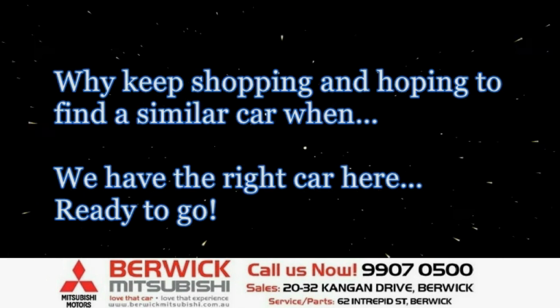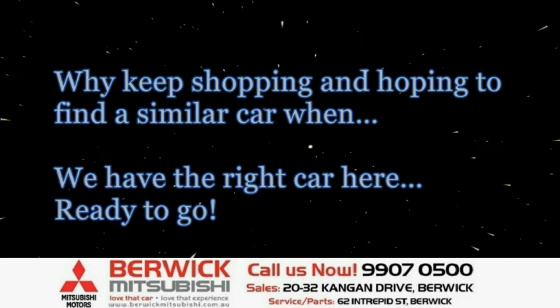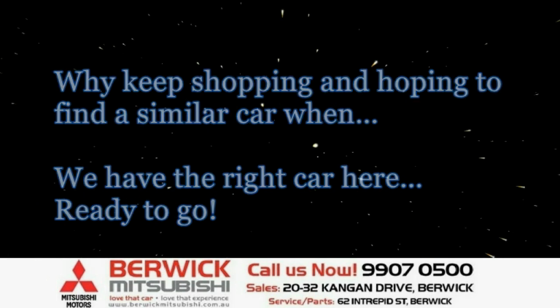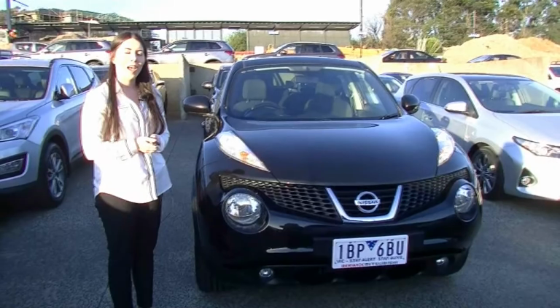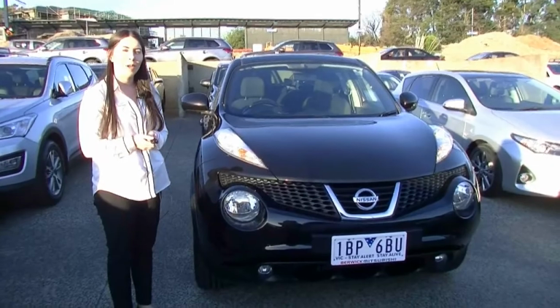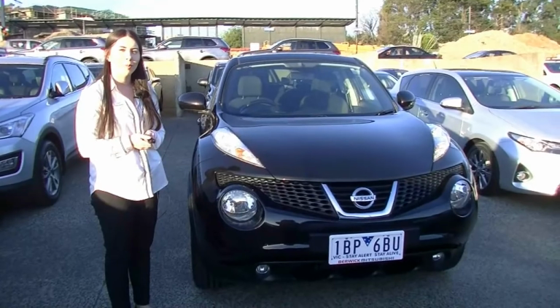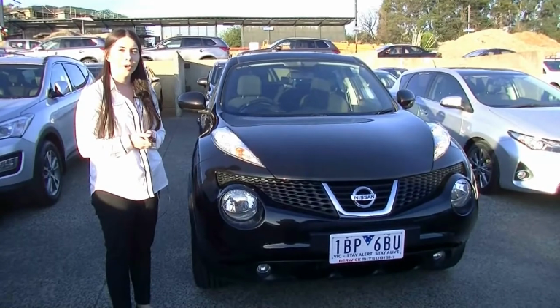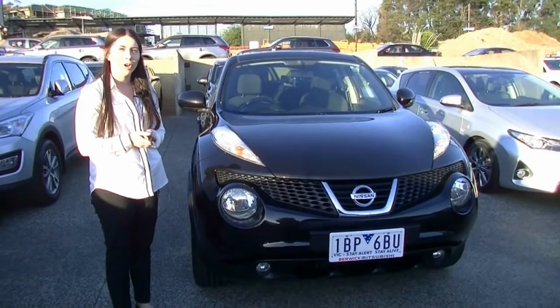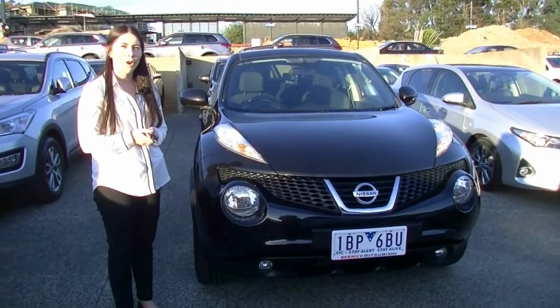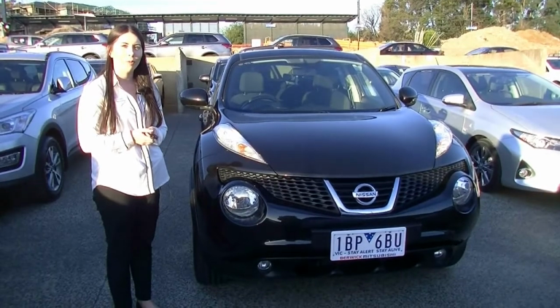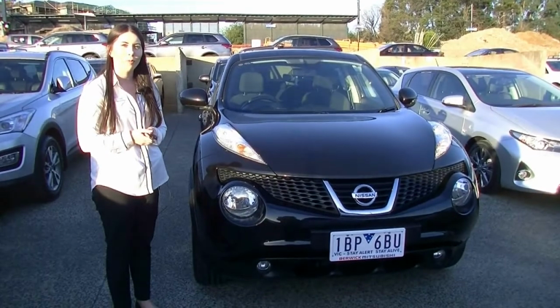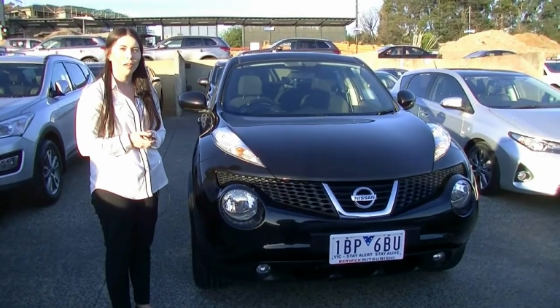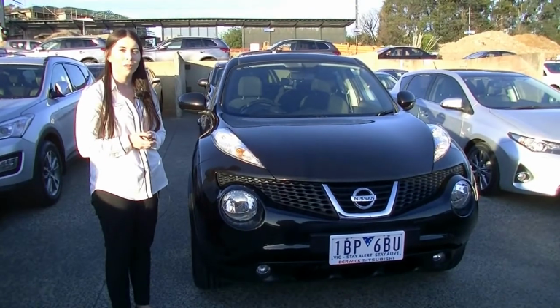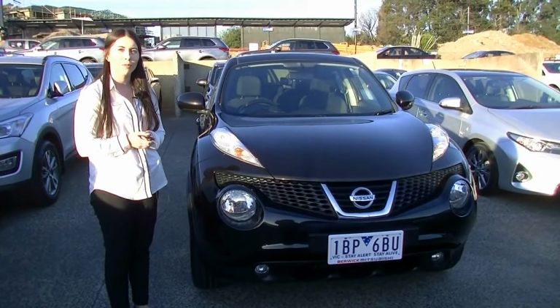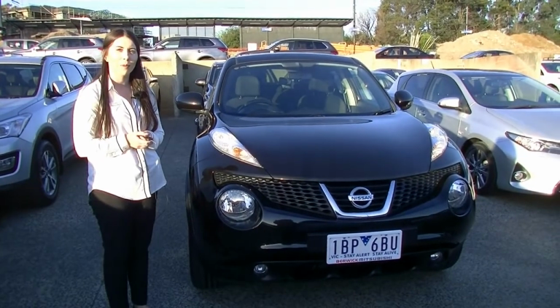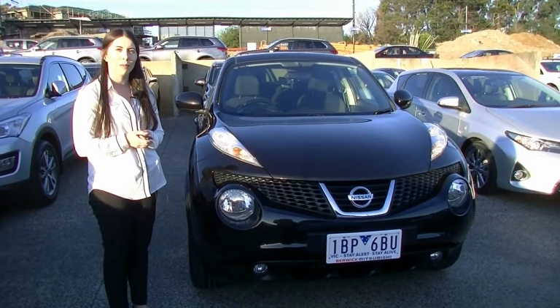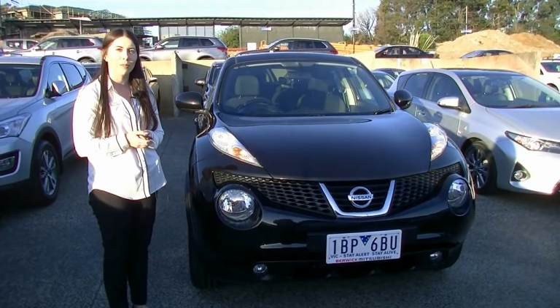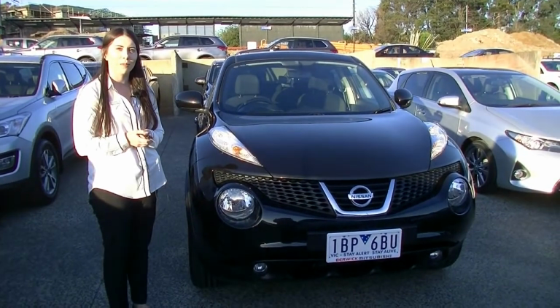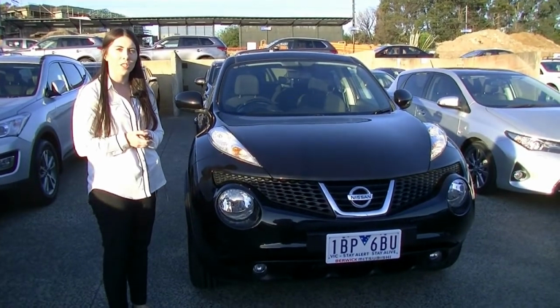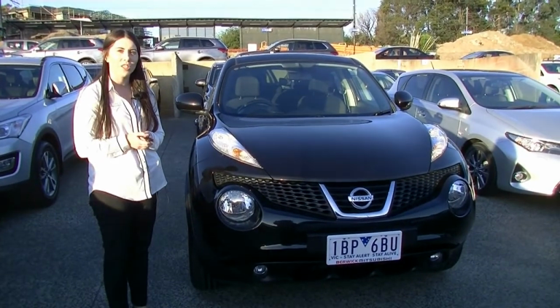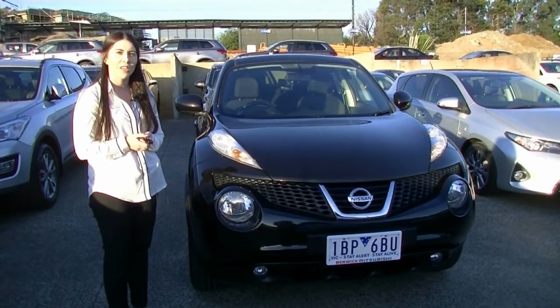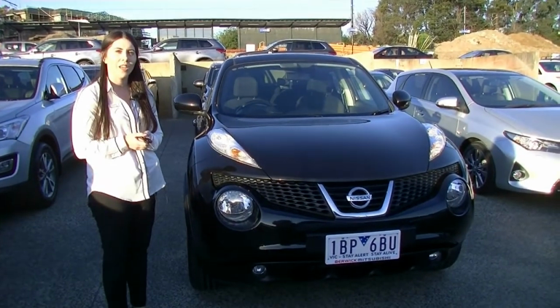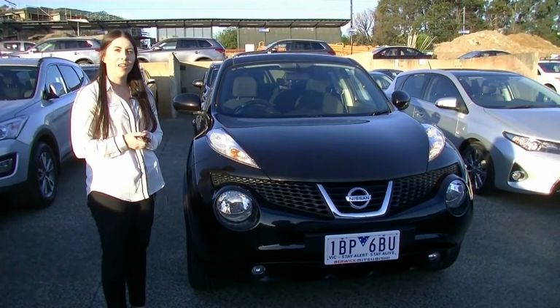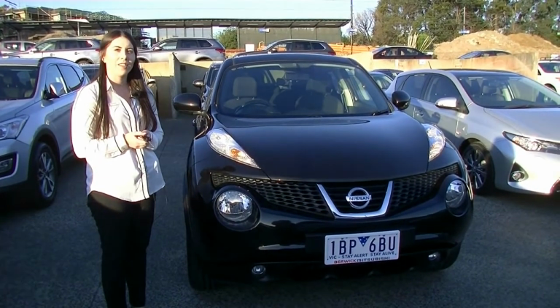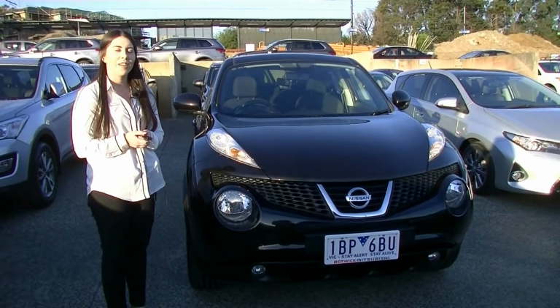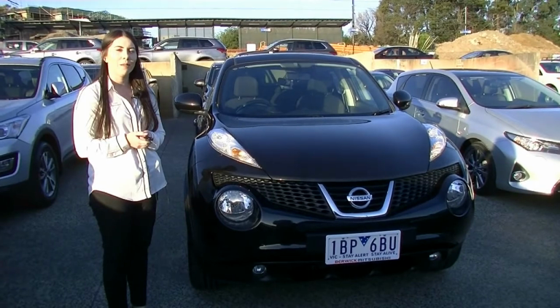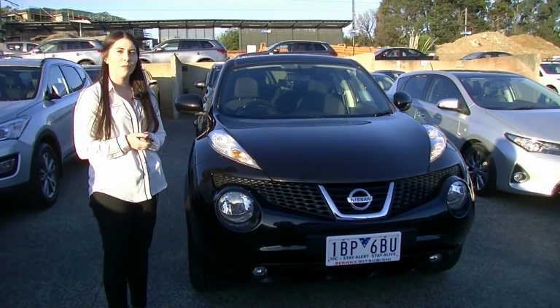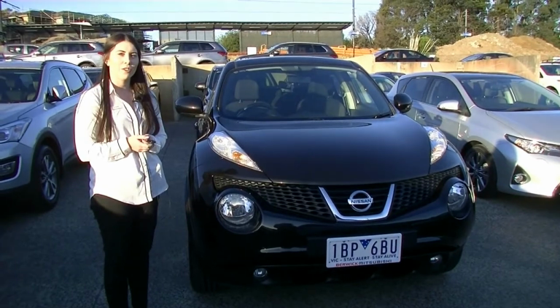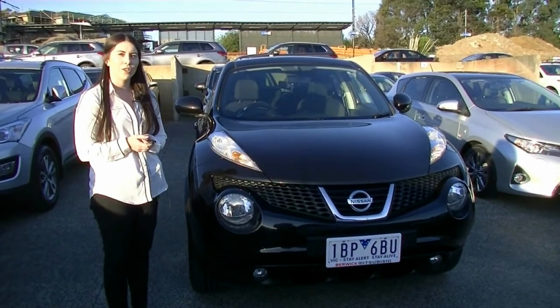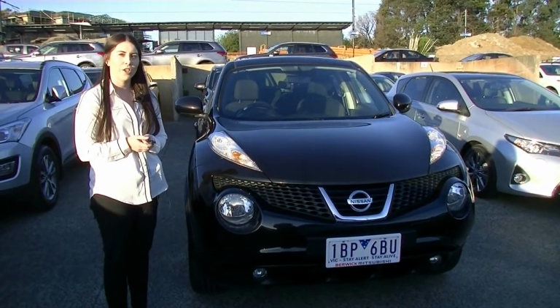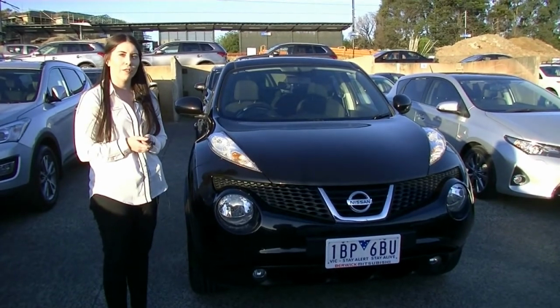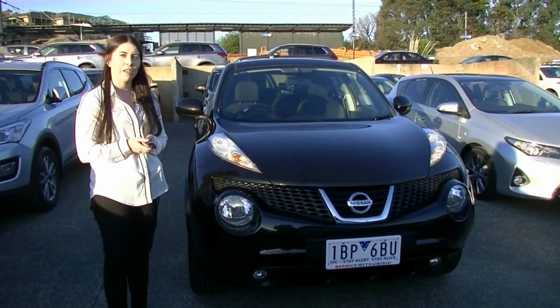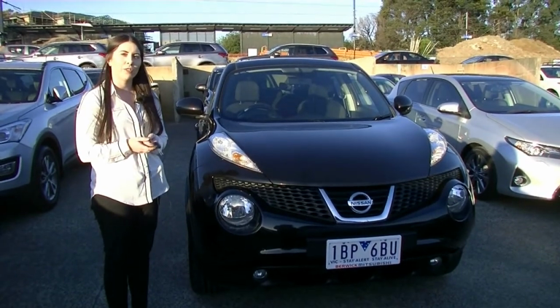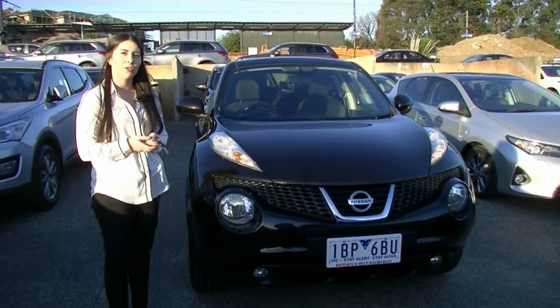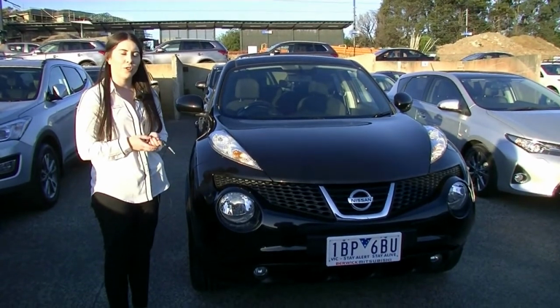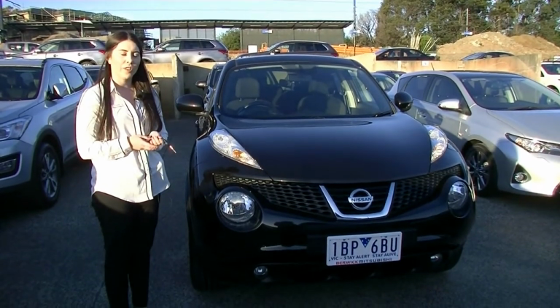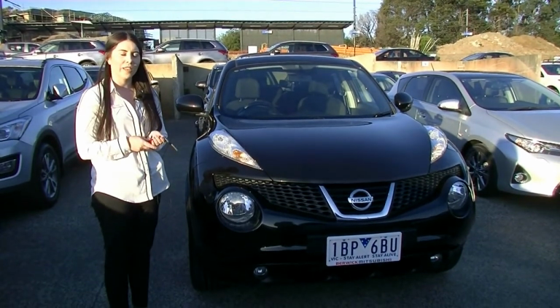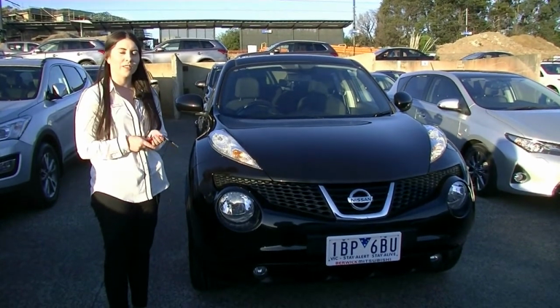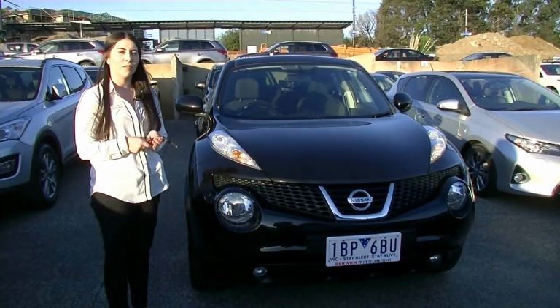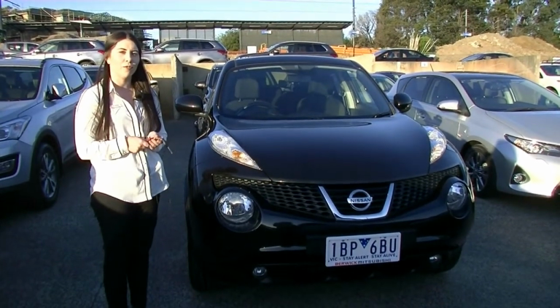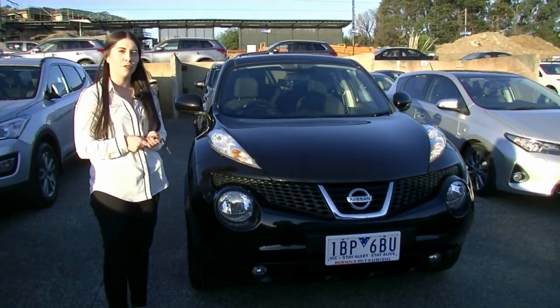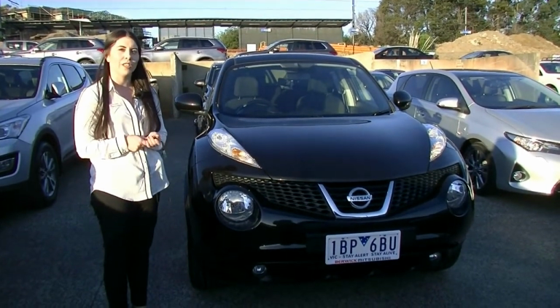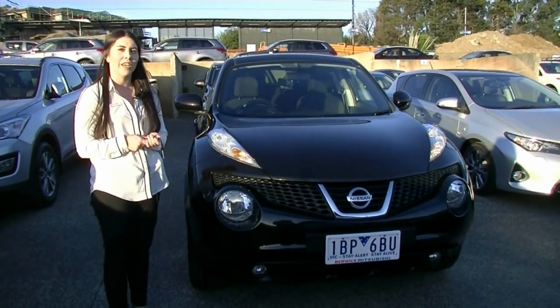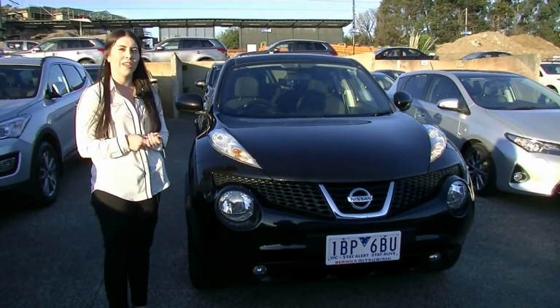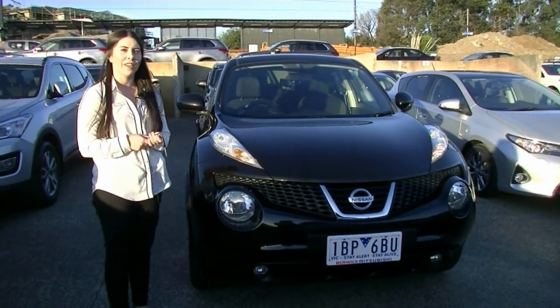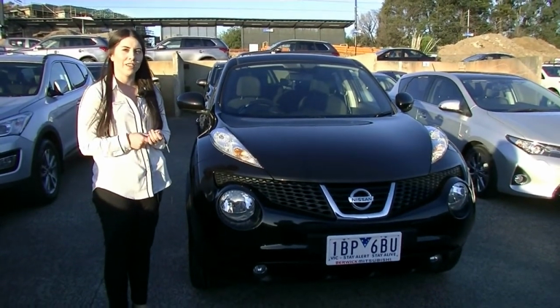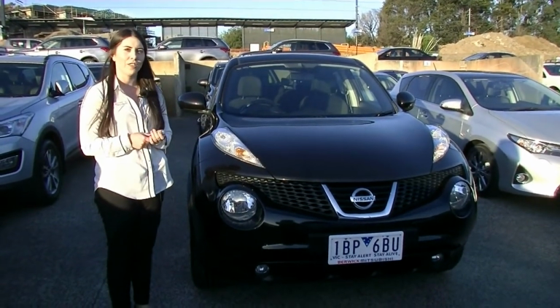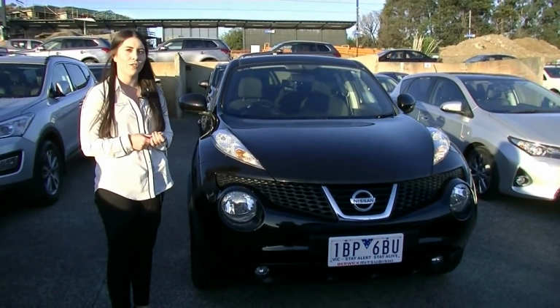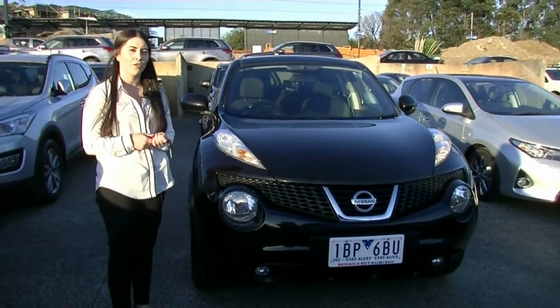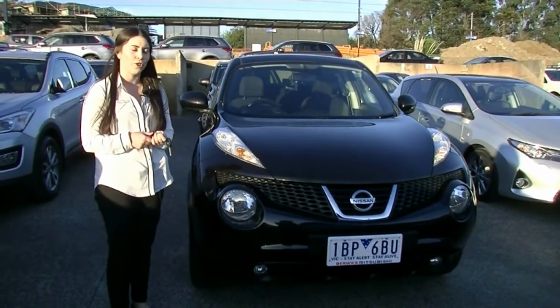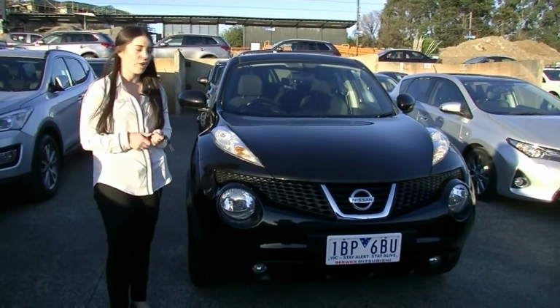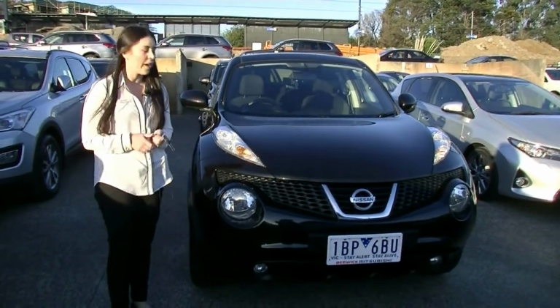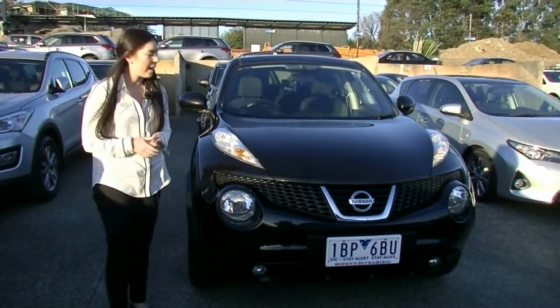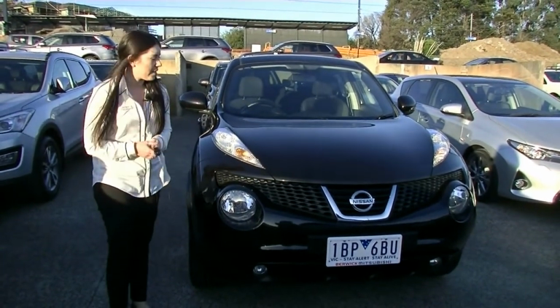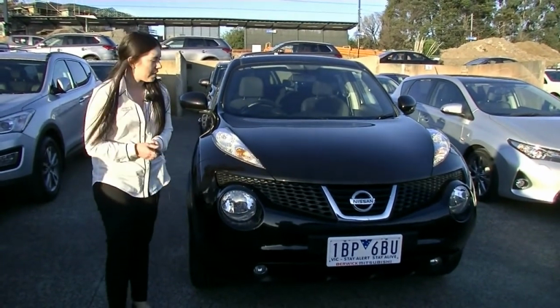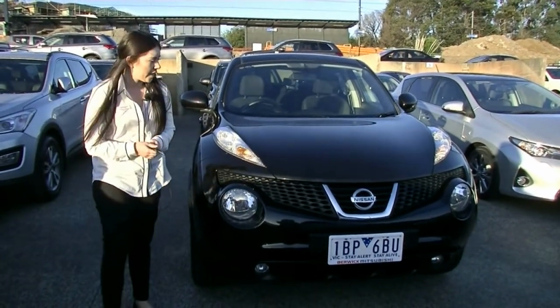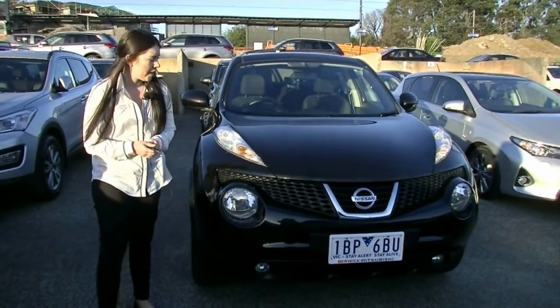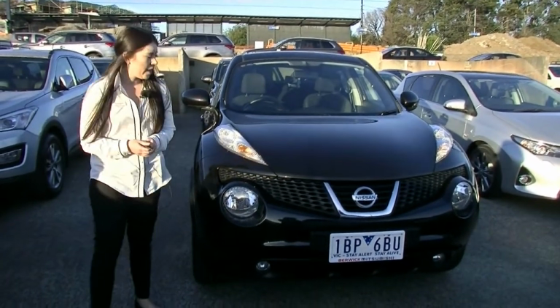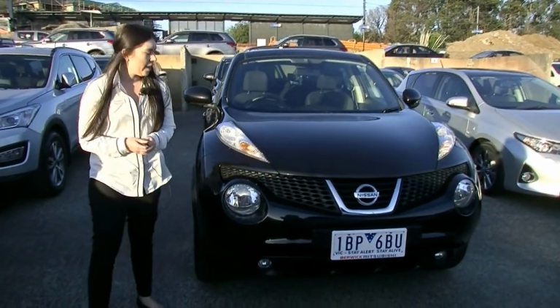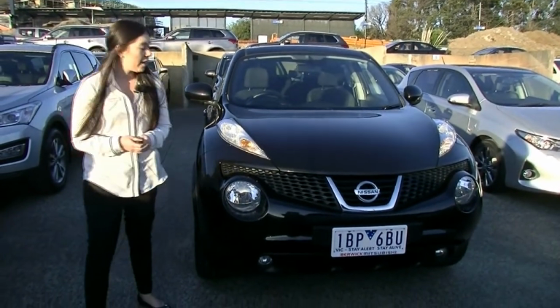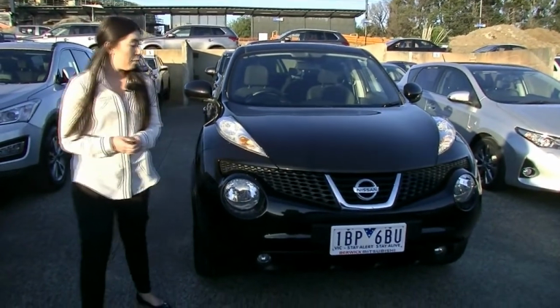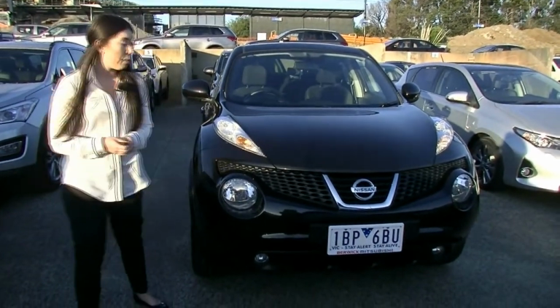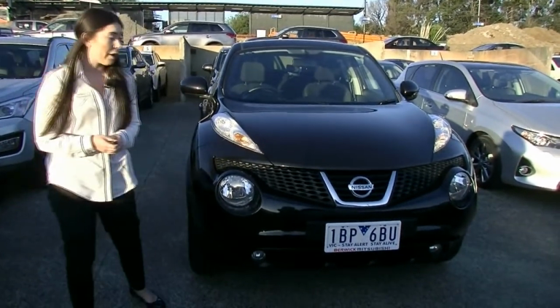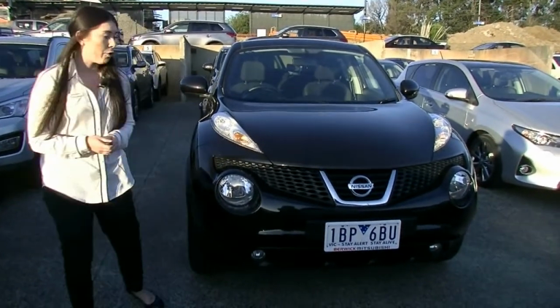Hi, I'm Nicole. Welcome to Barrett Mitsubishi. Today I'm going to show you around this 2014 Nissan Juke ST in manual.